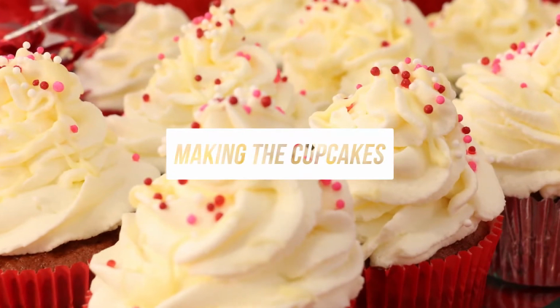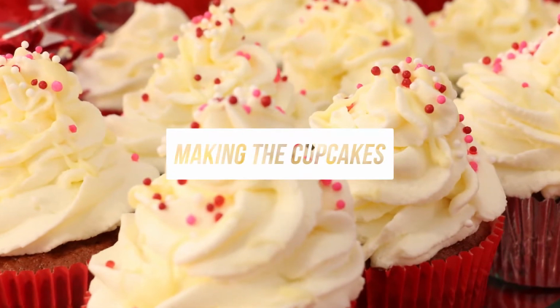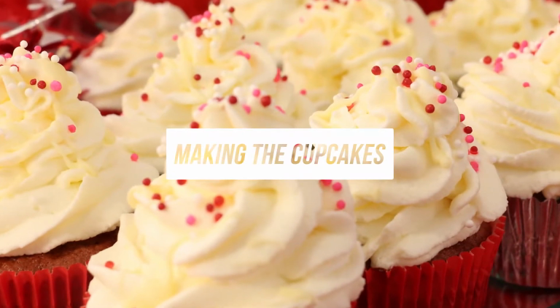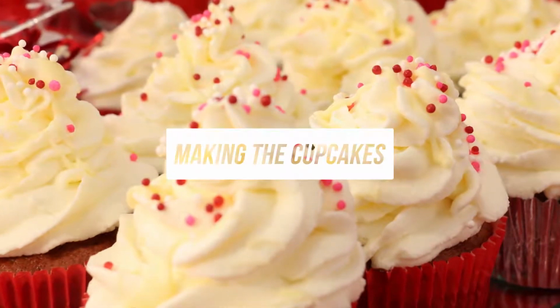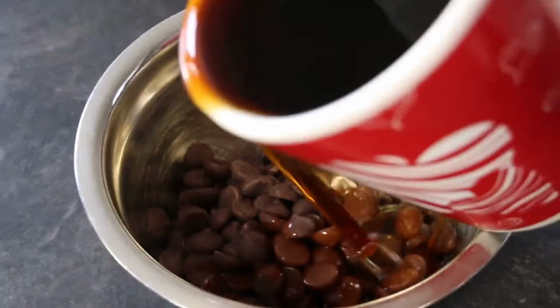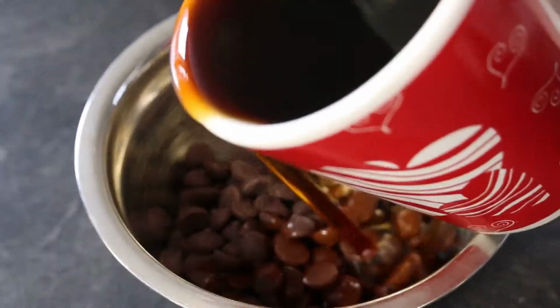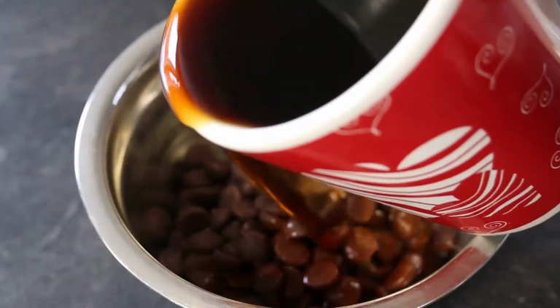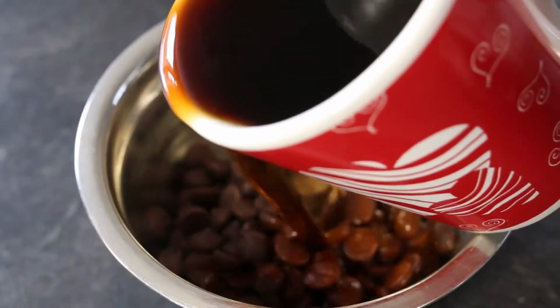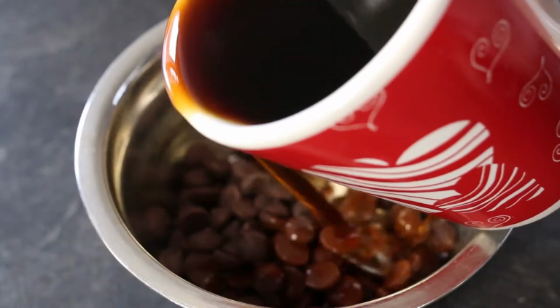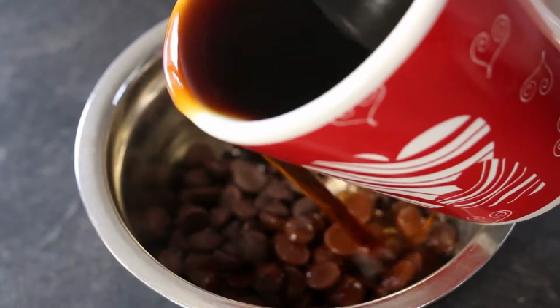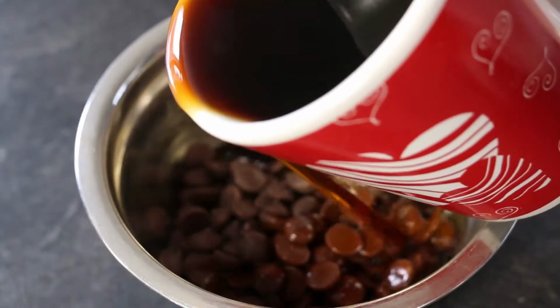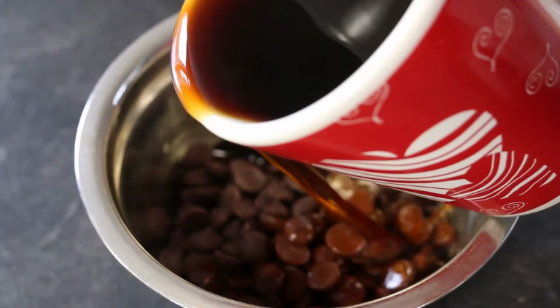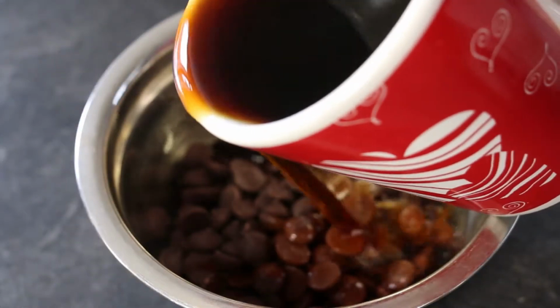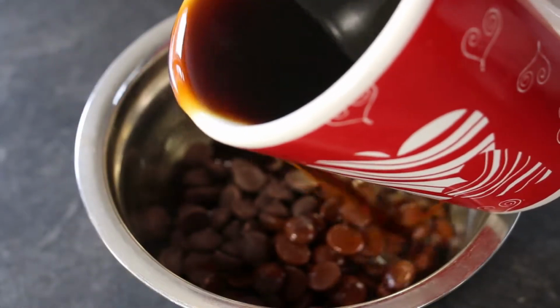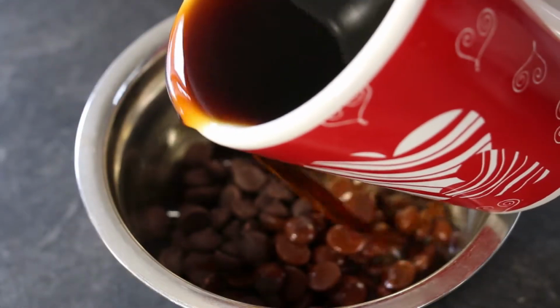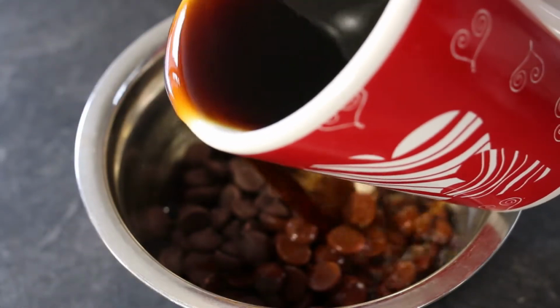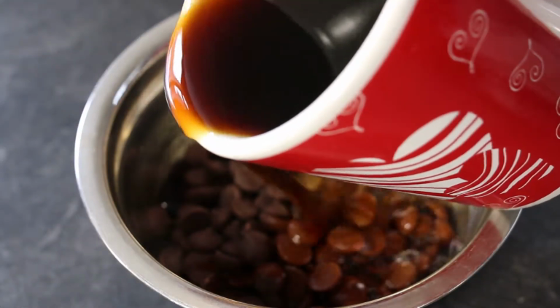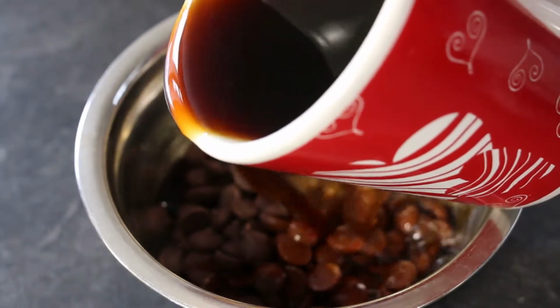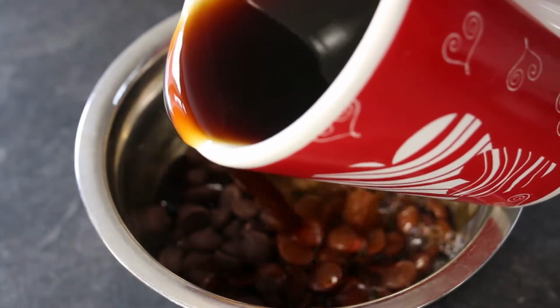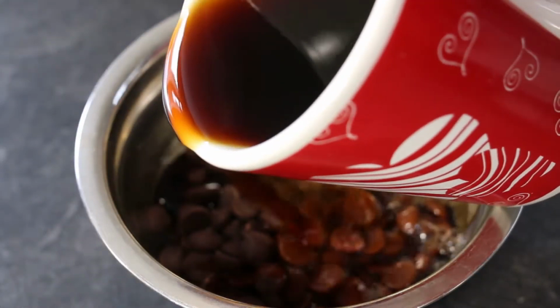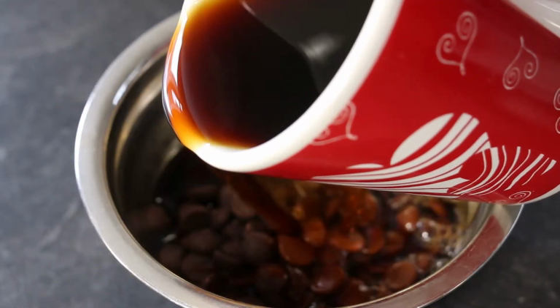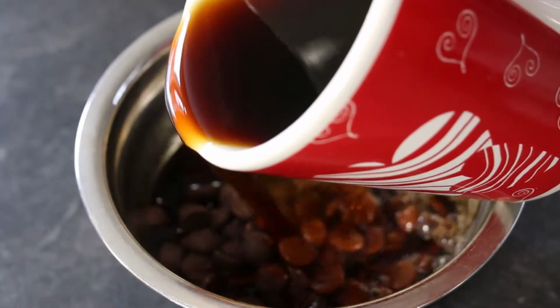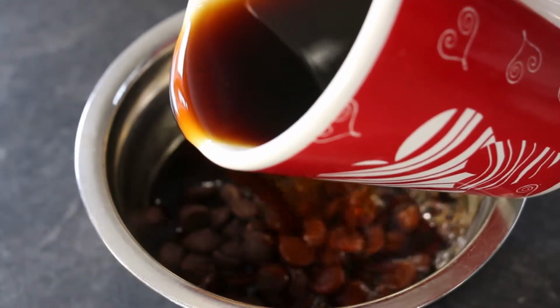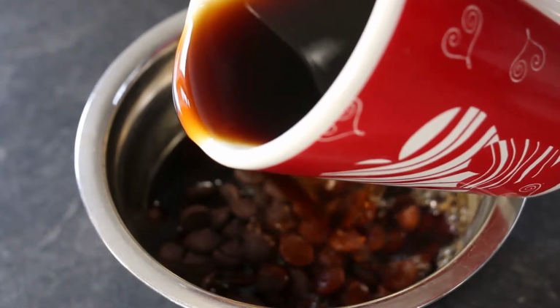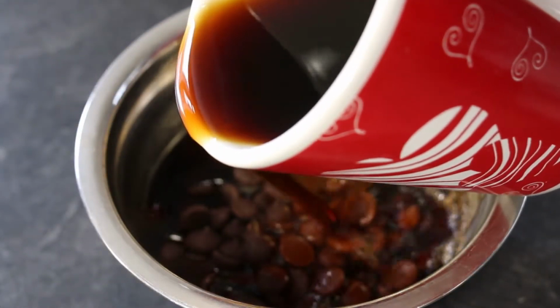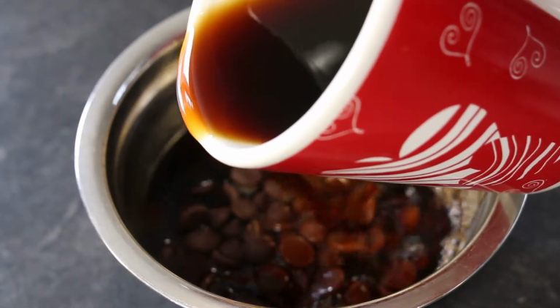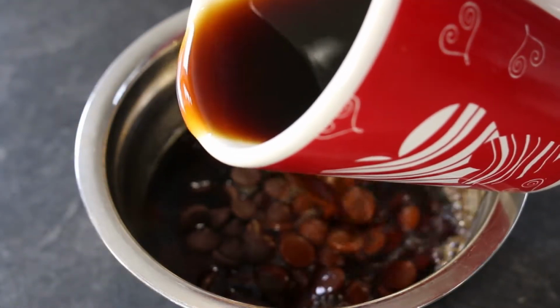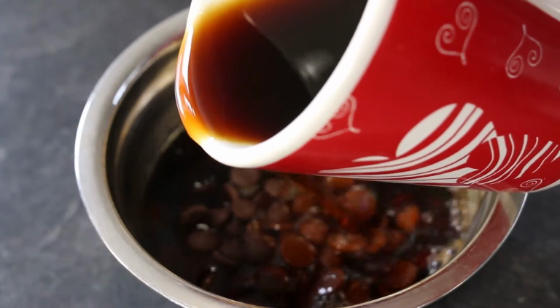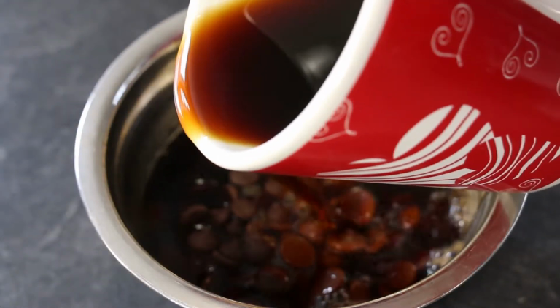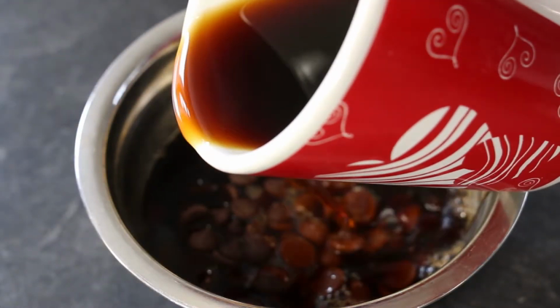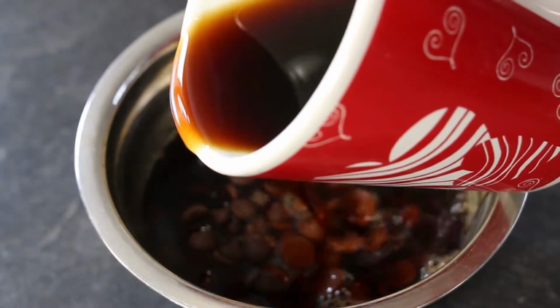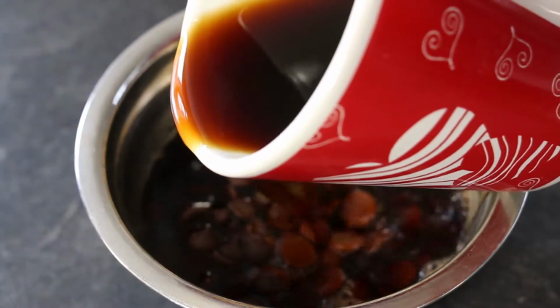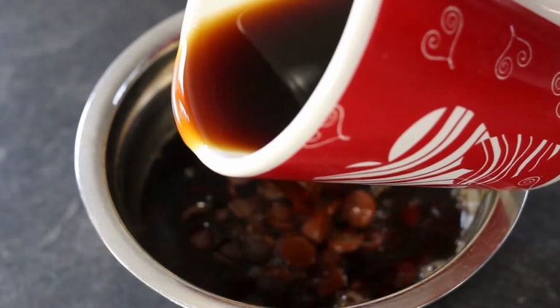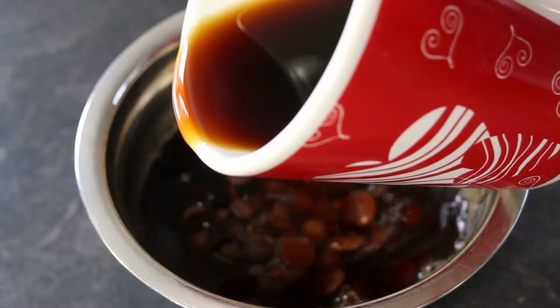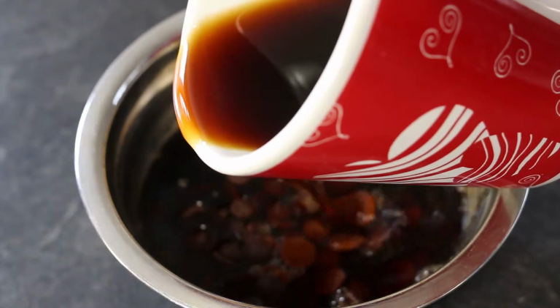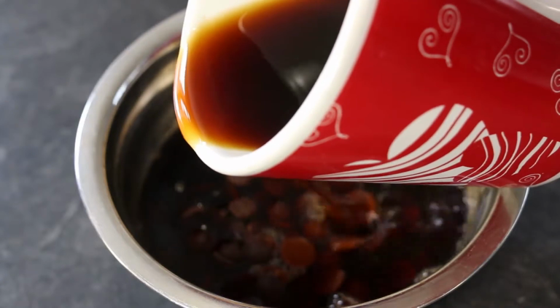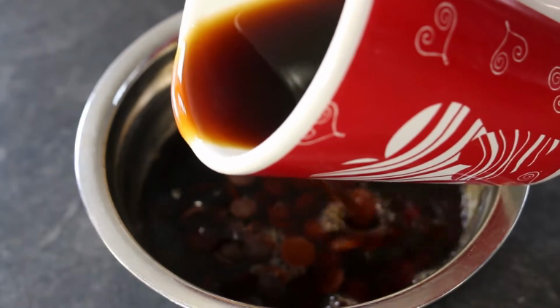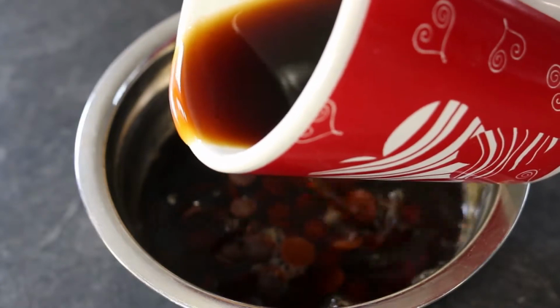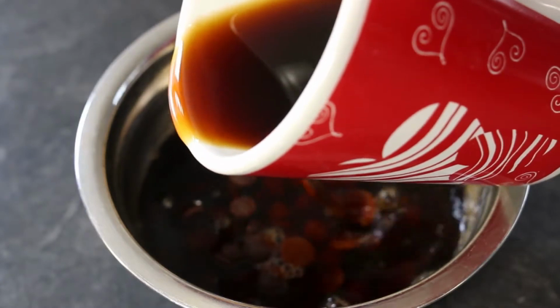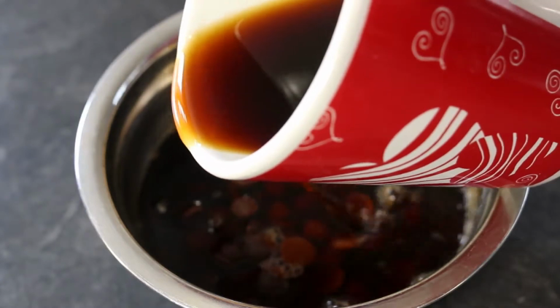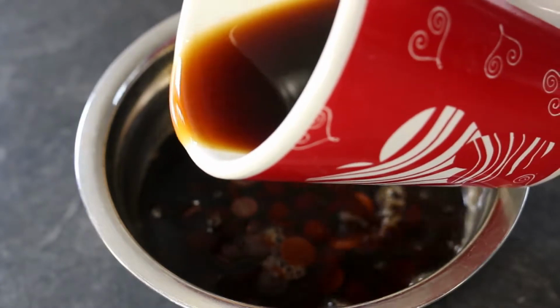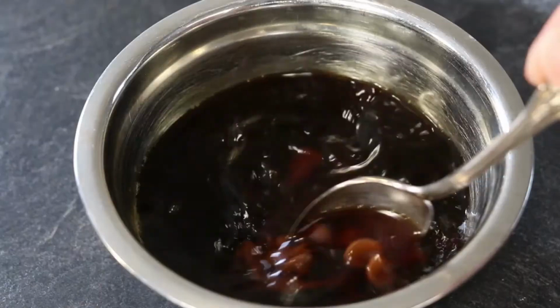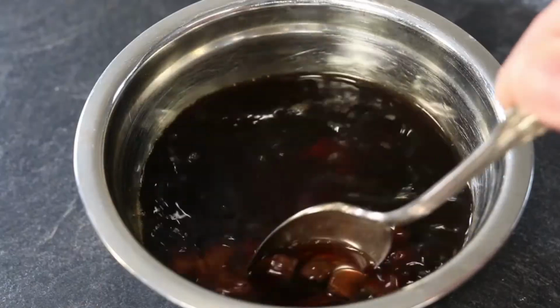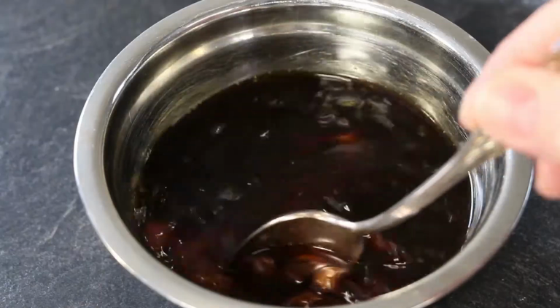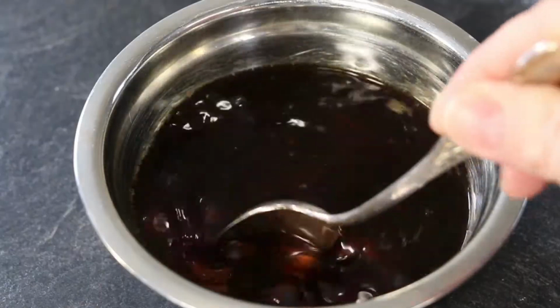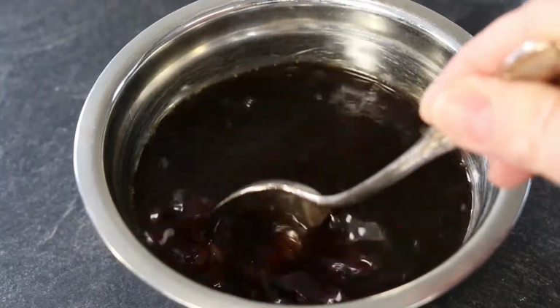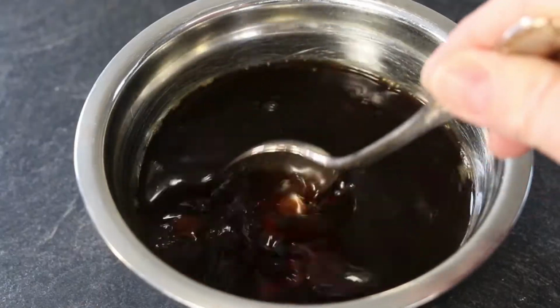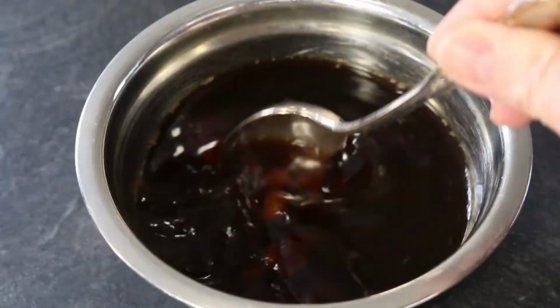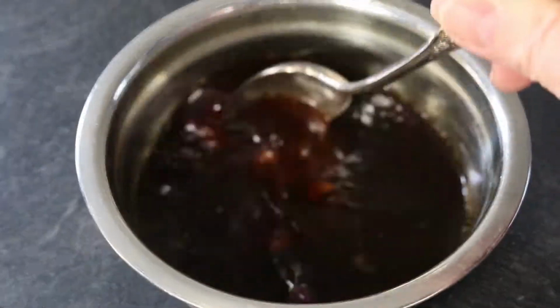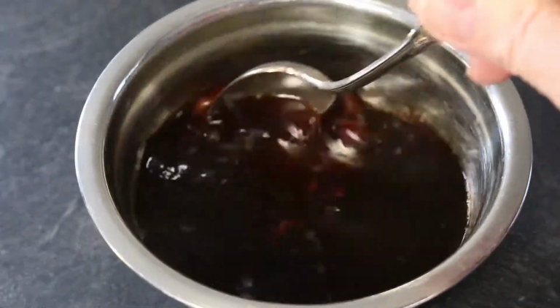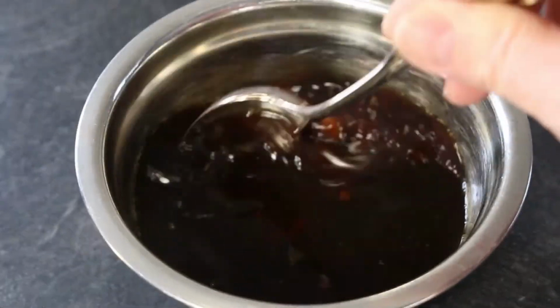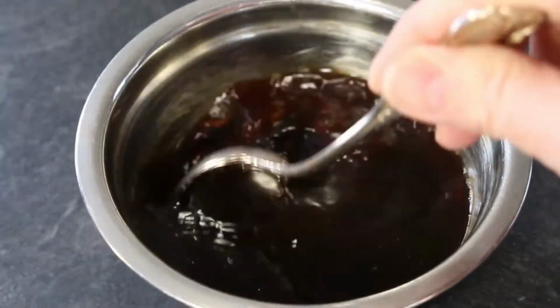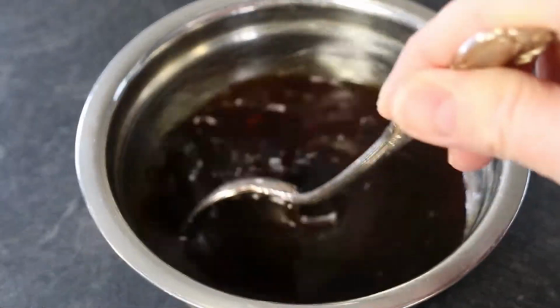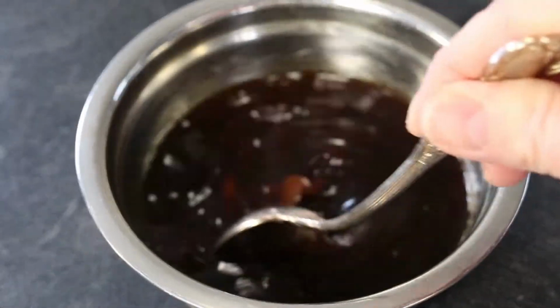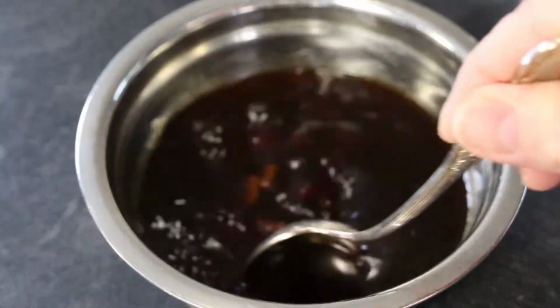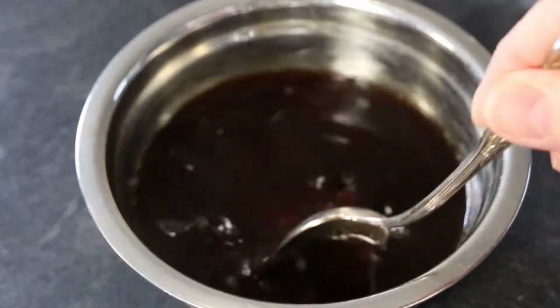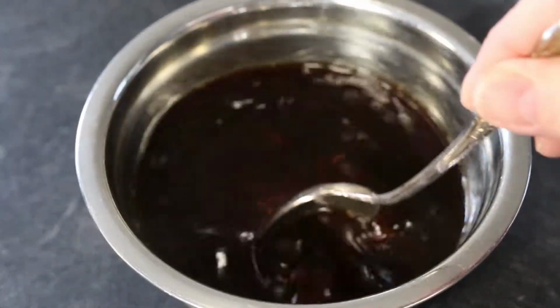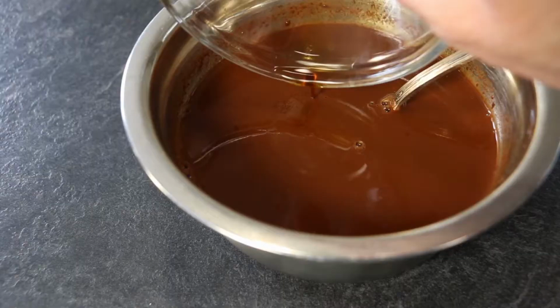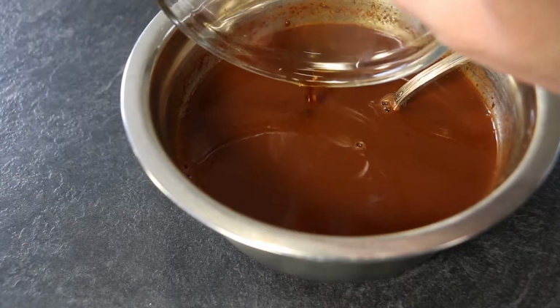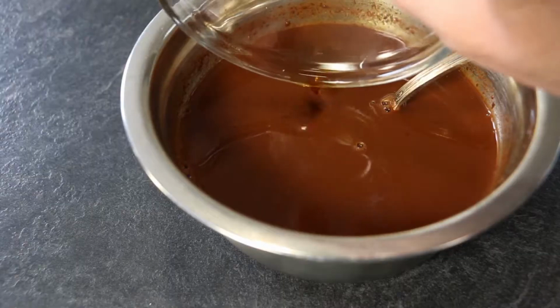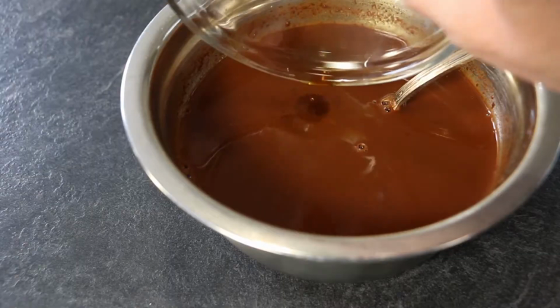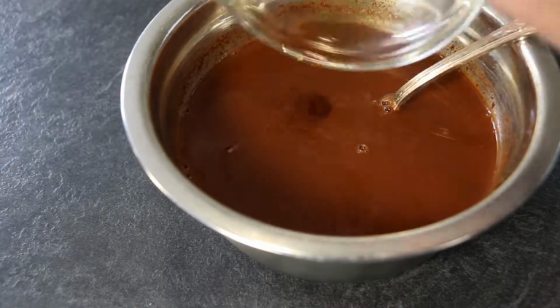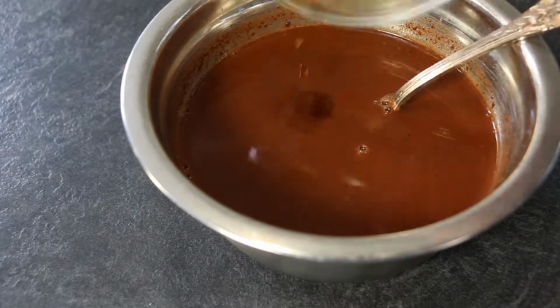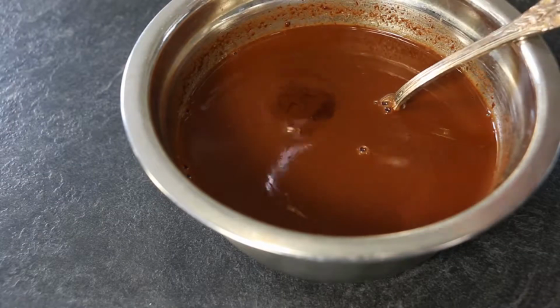In a small bowl, pour a cup of strong hot coffee over your chocolate and stir. Add your vanilla.